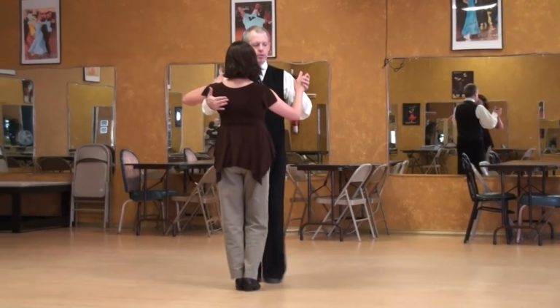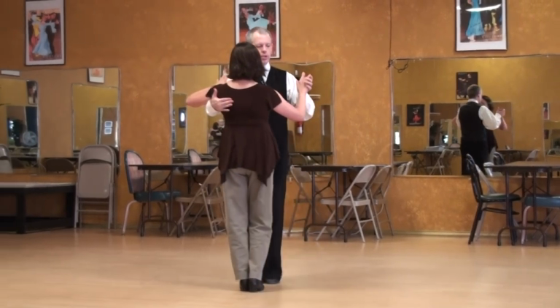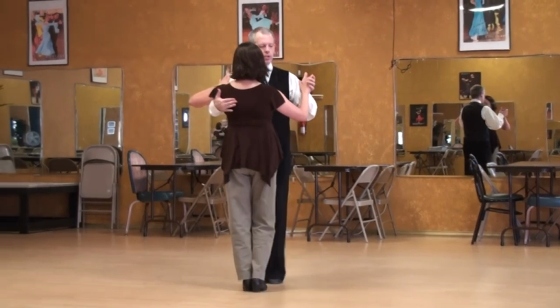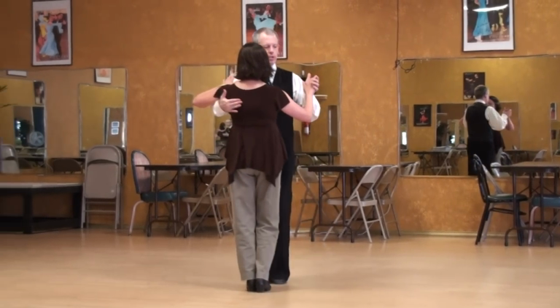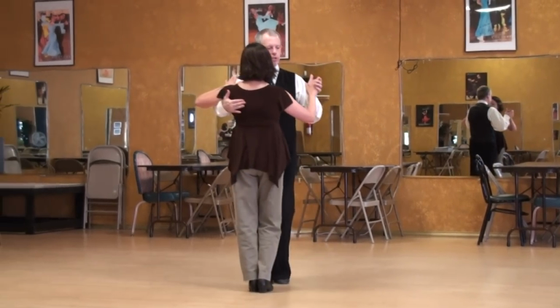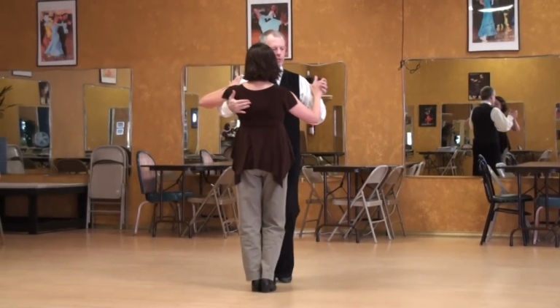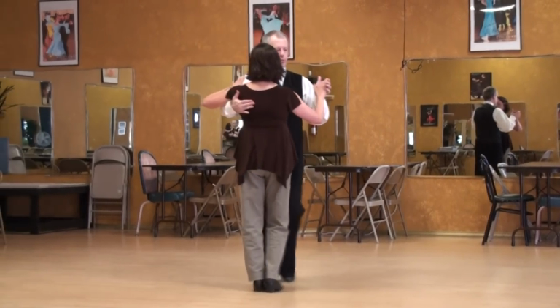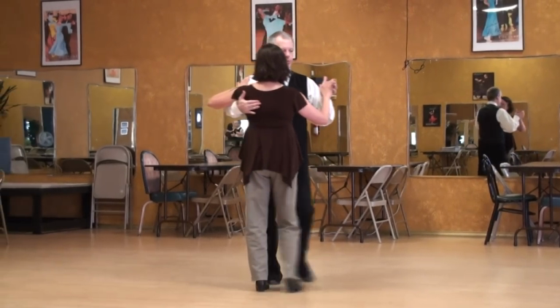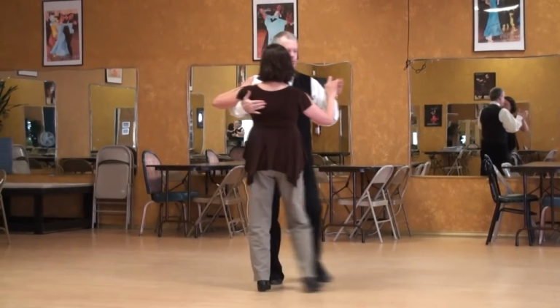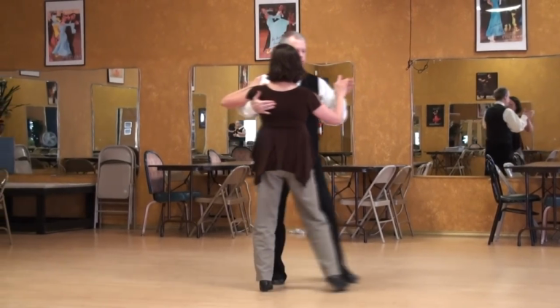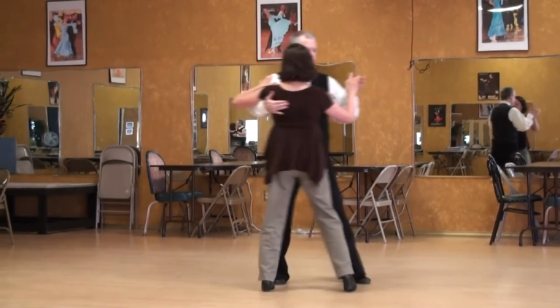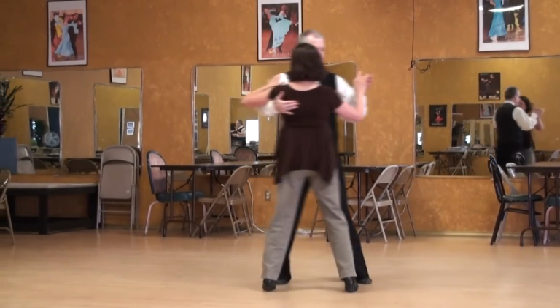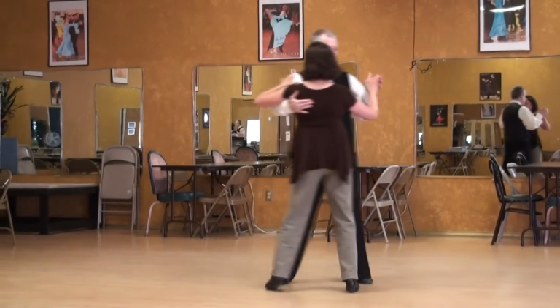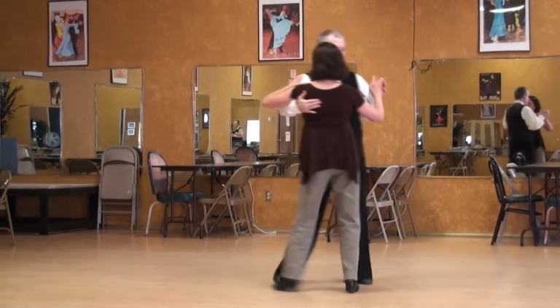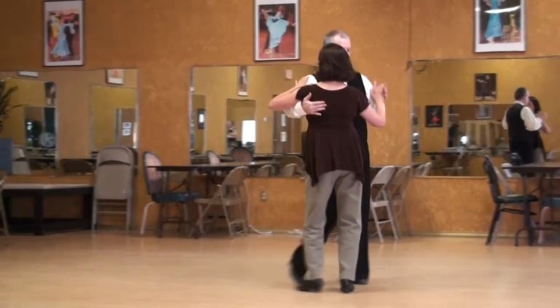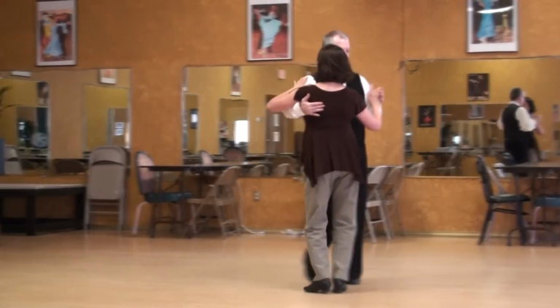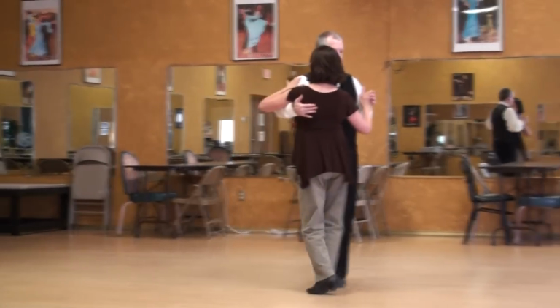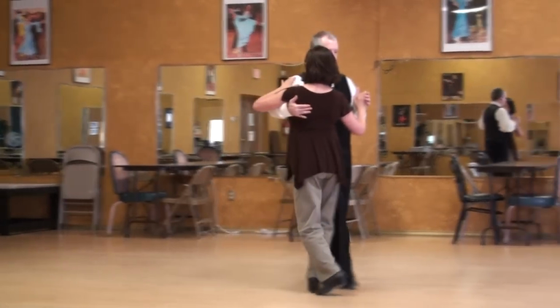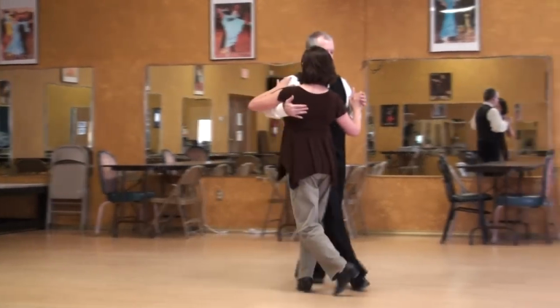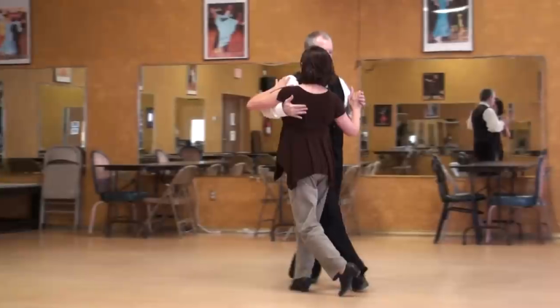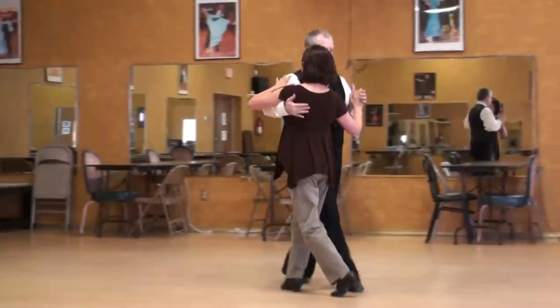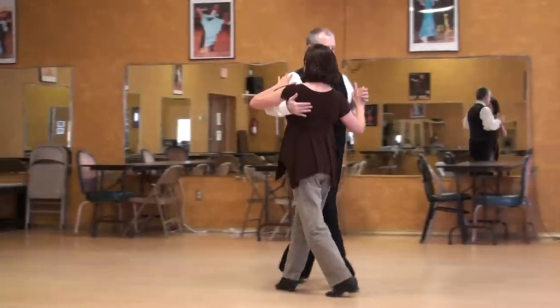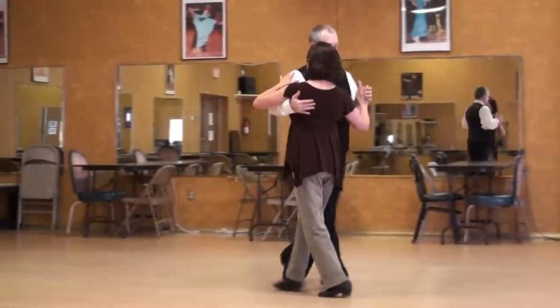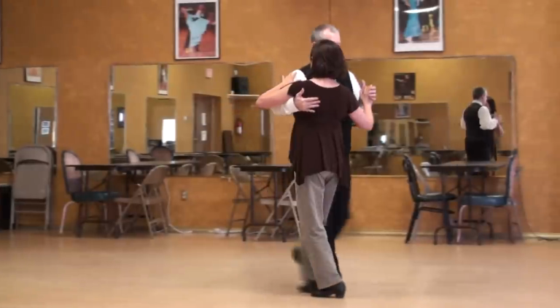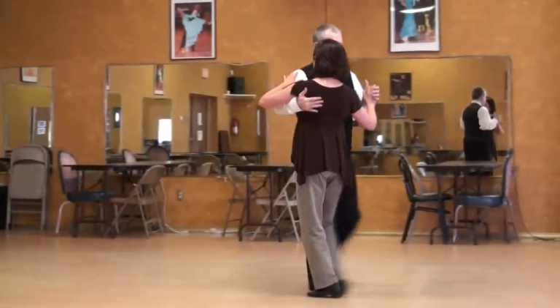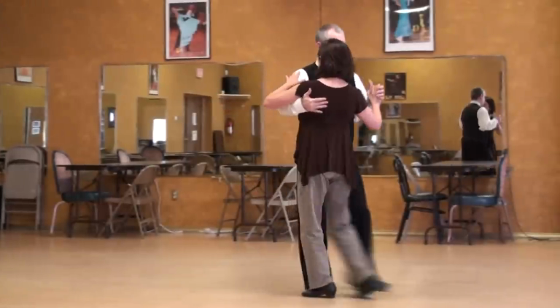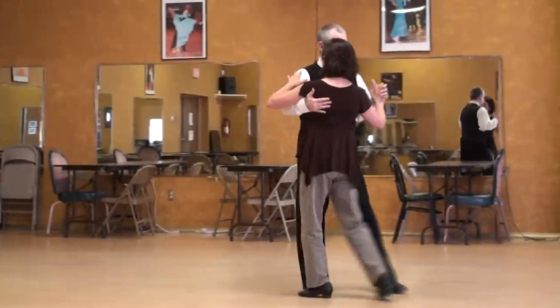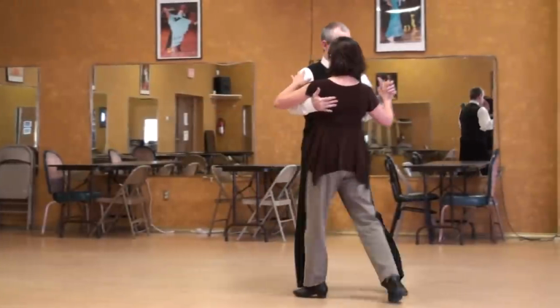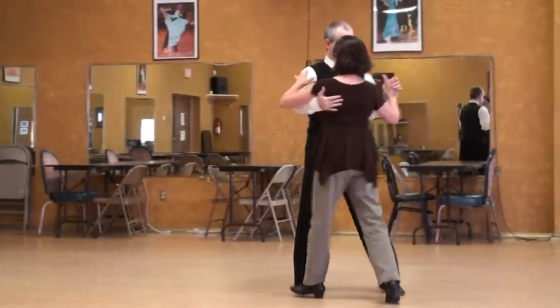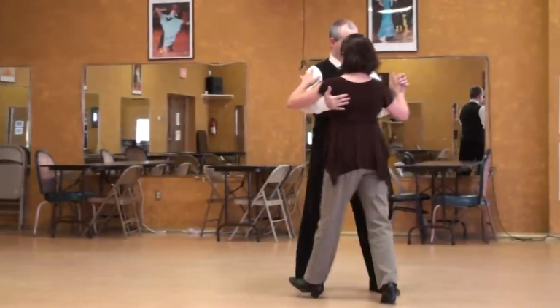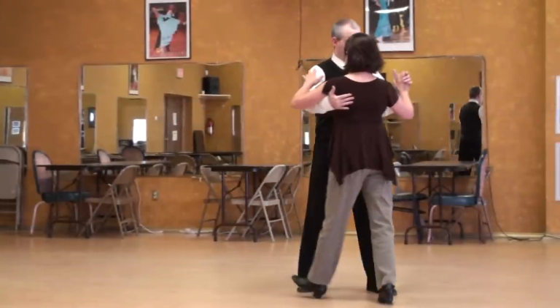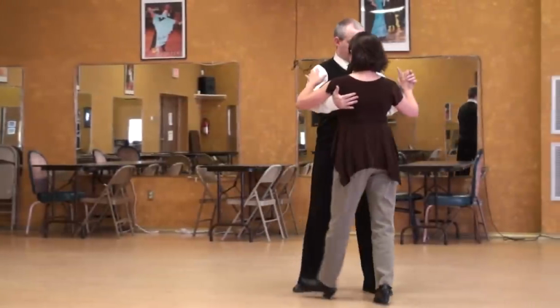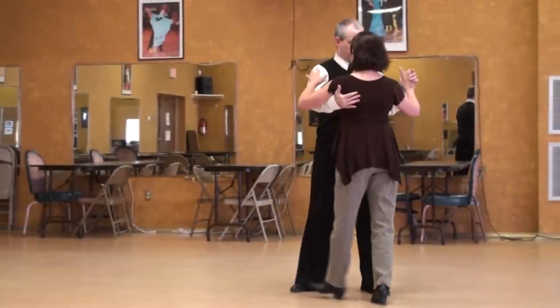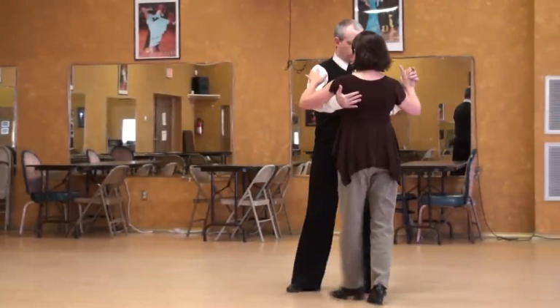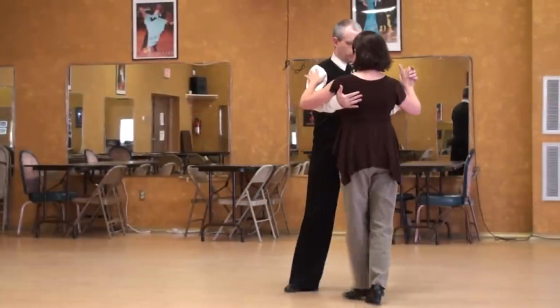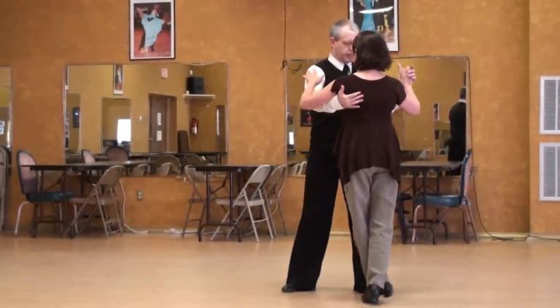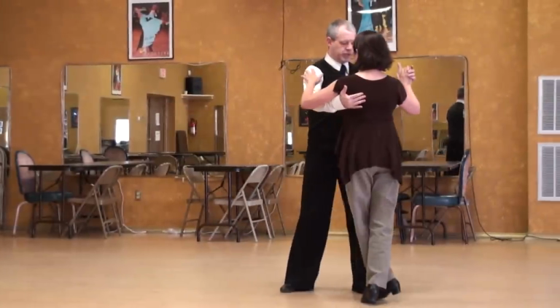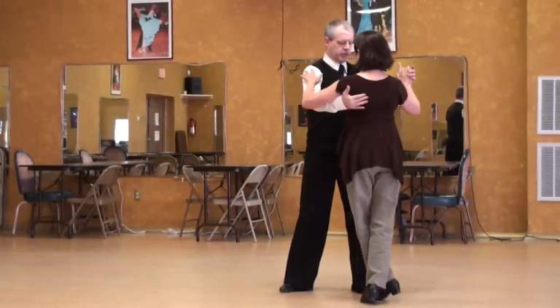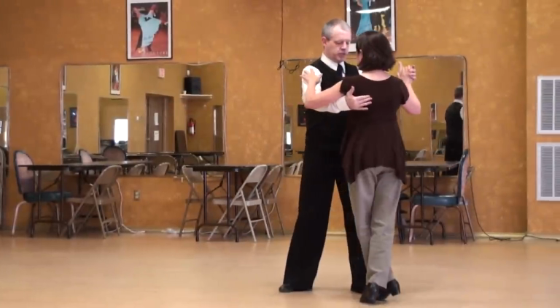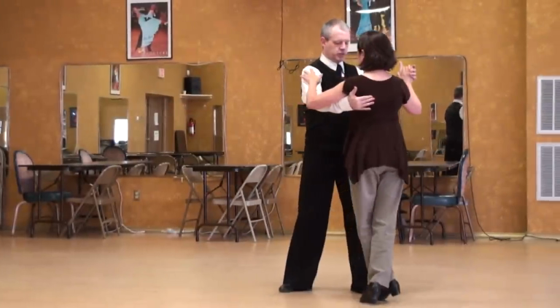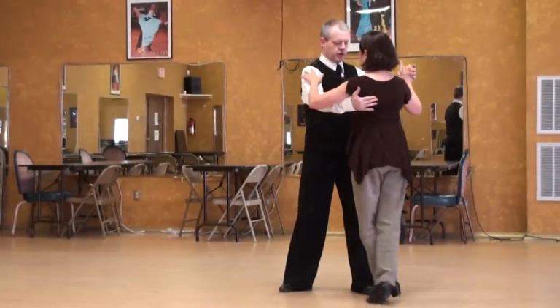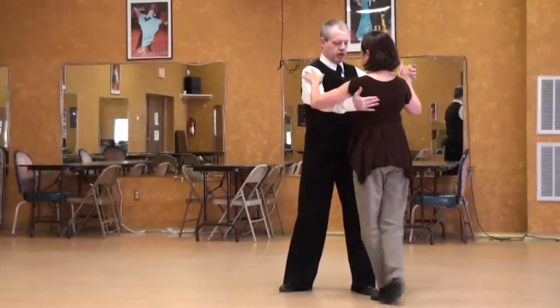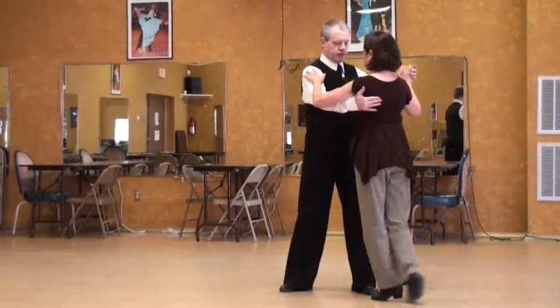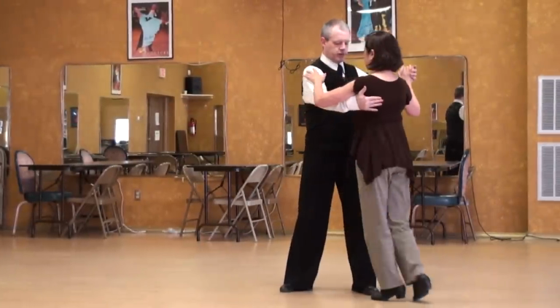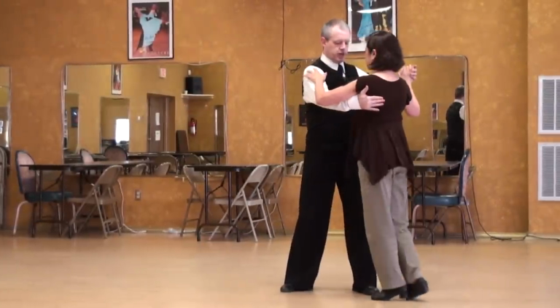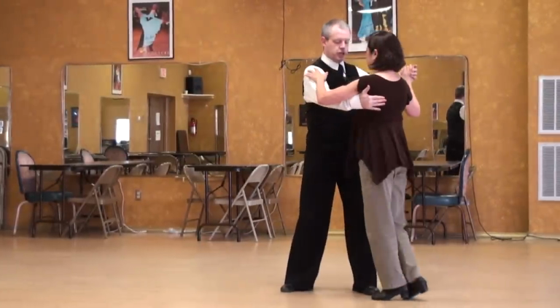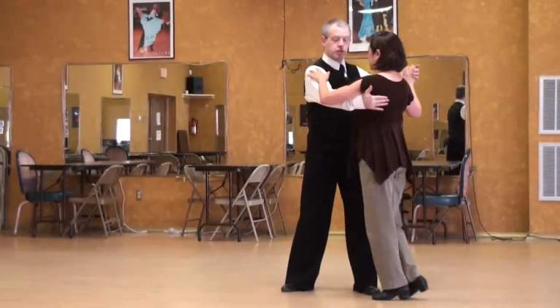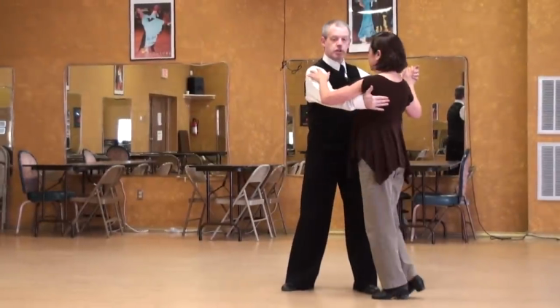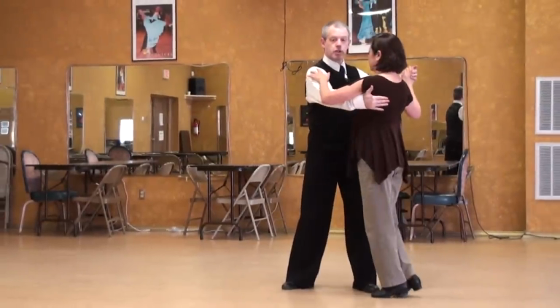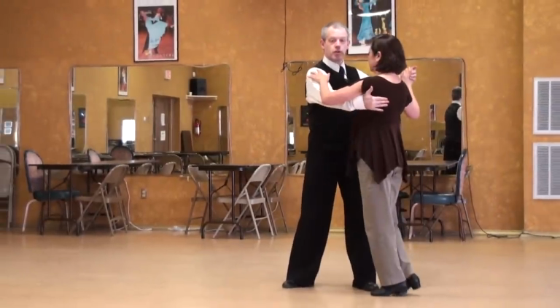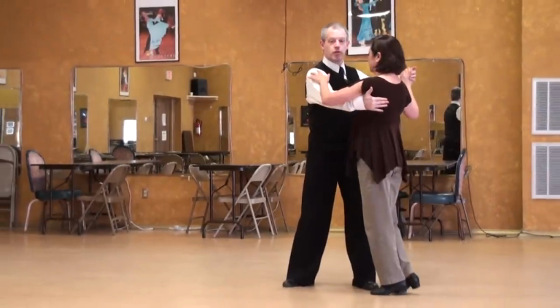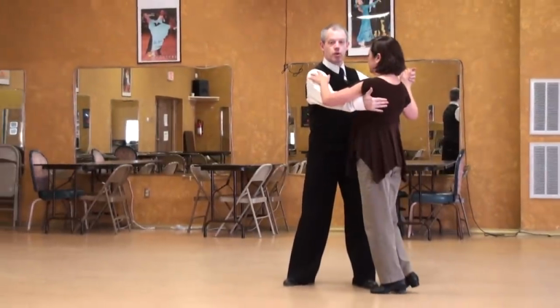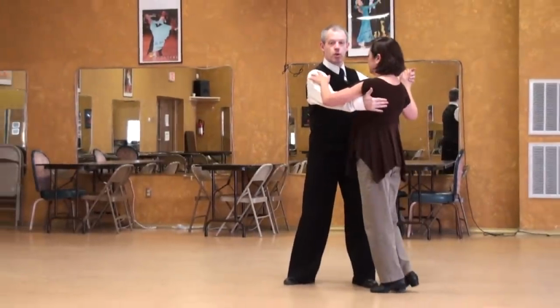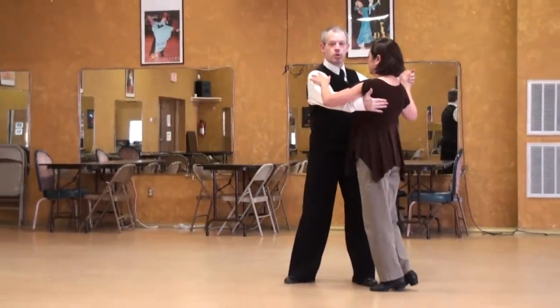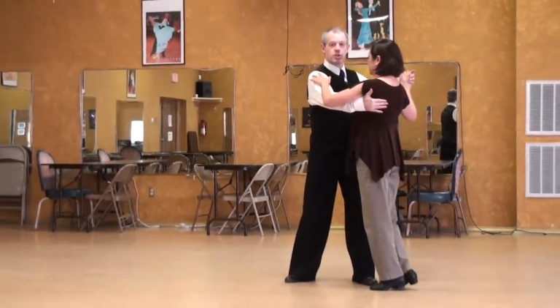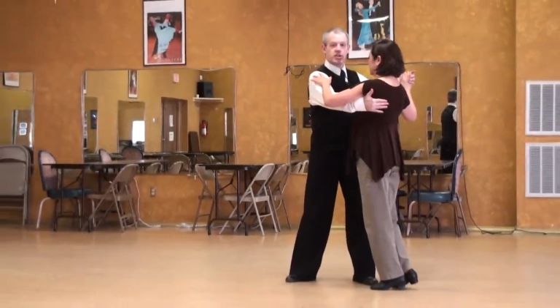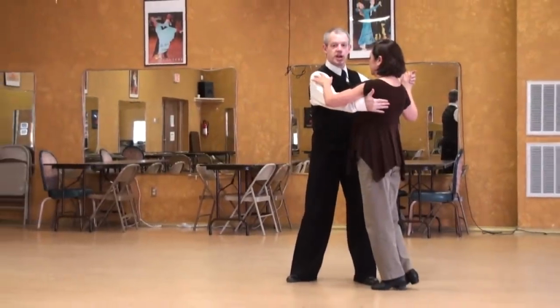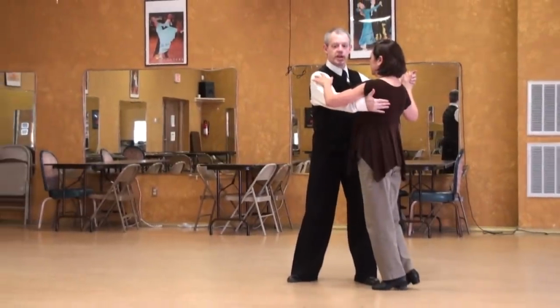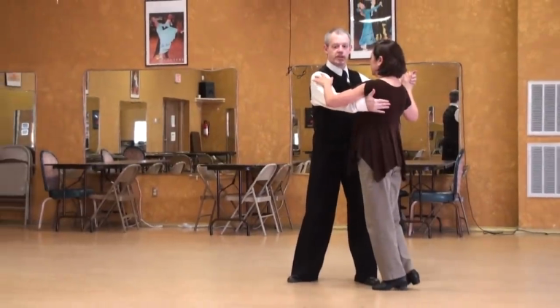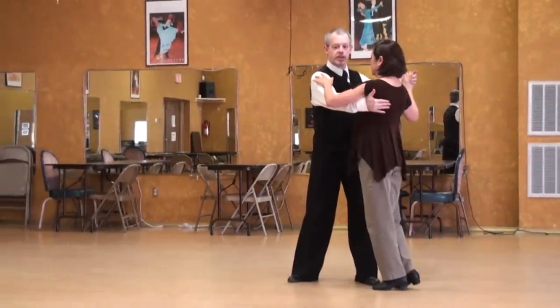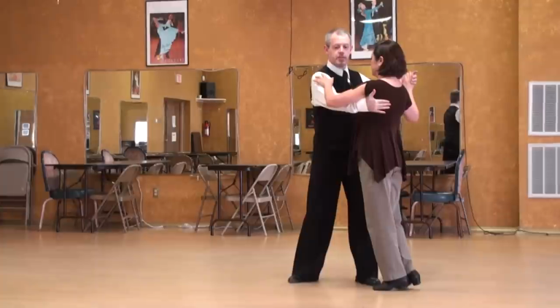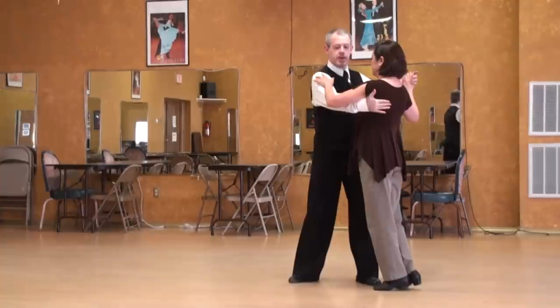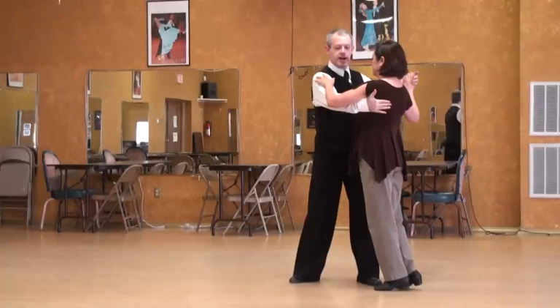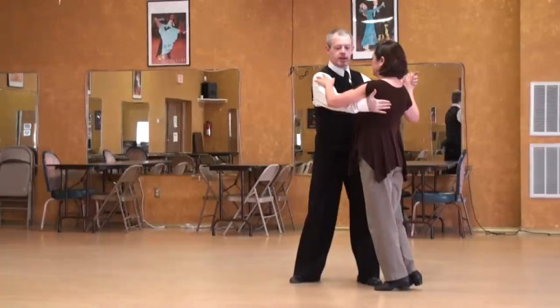Position two, three, cruzada four, Betty does five. She's going to go forward, side, and then back.